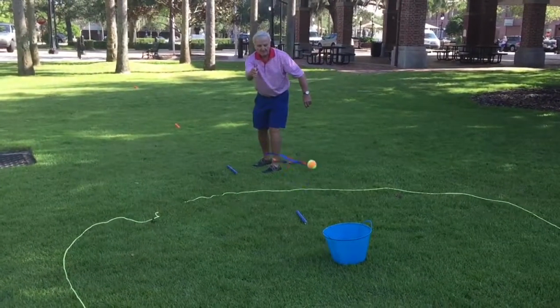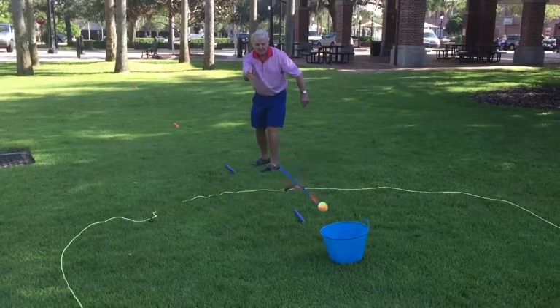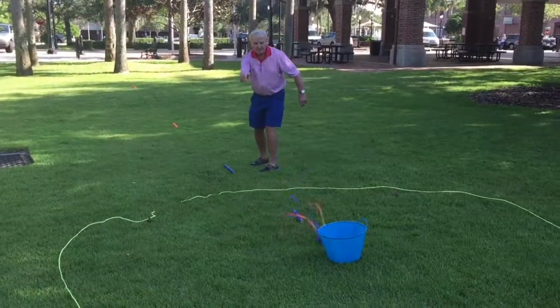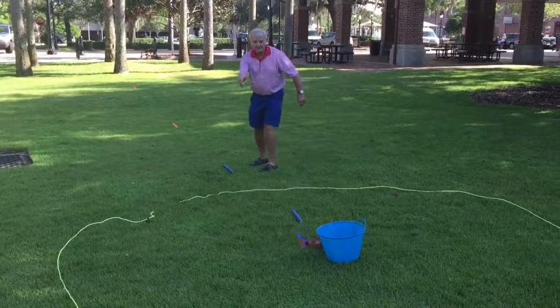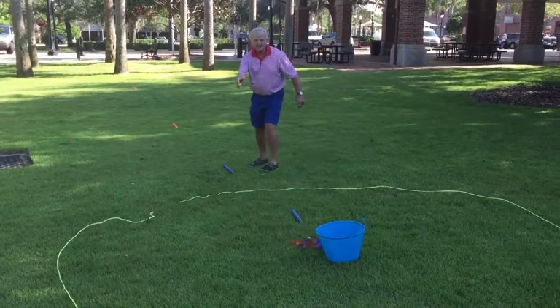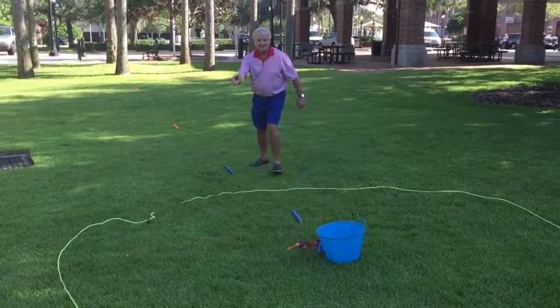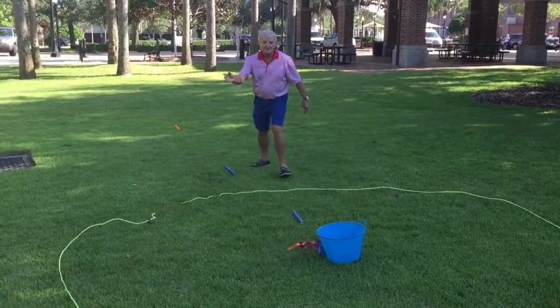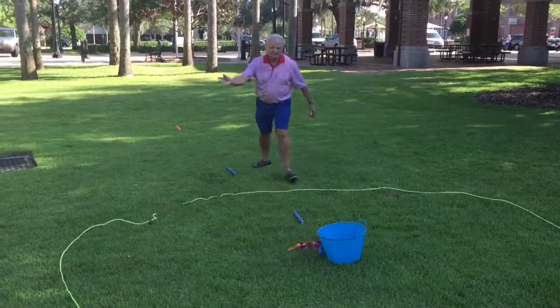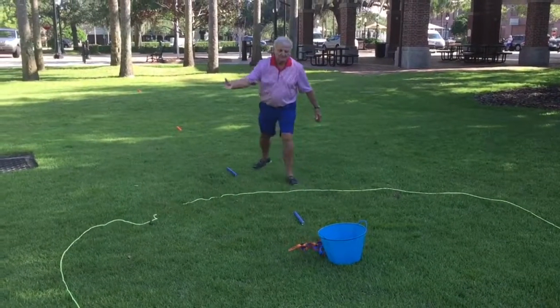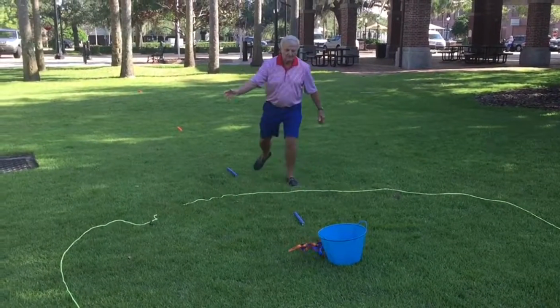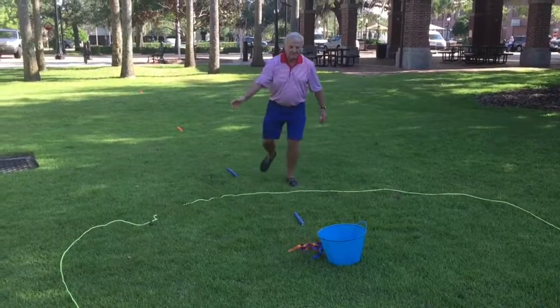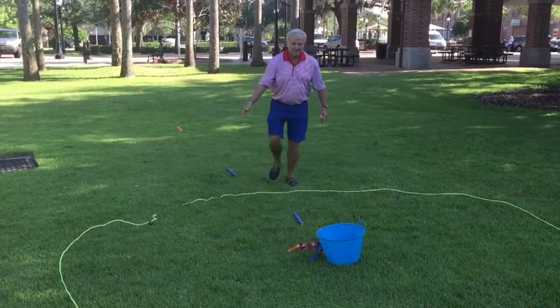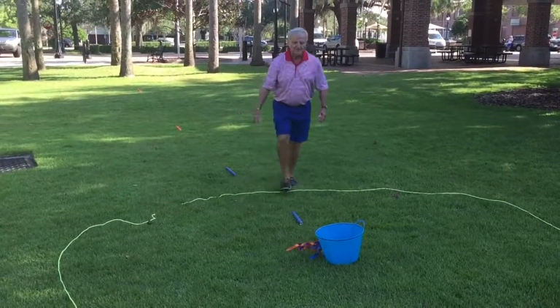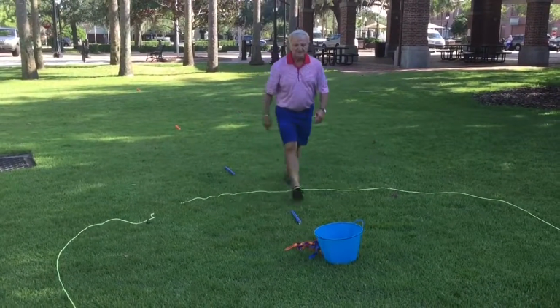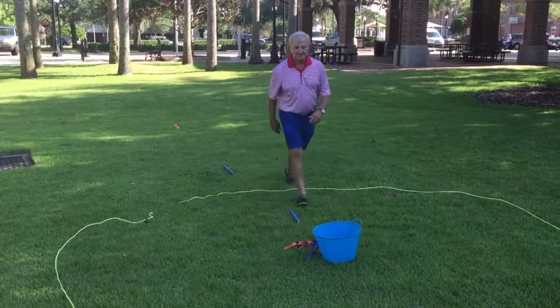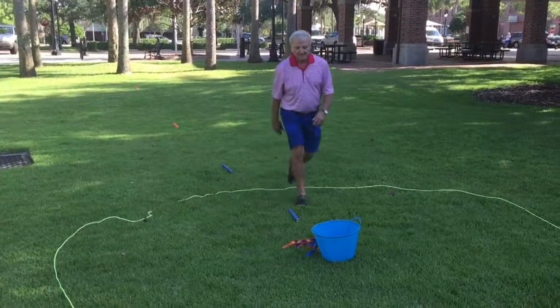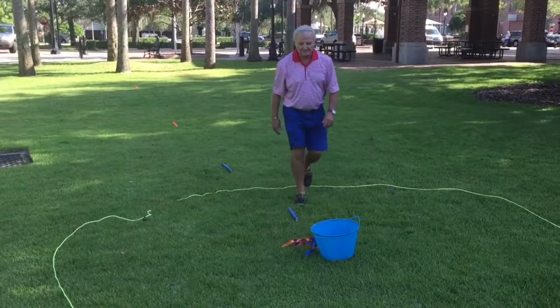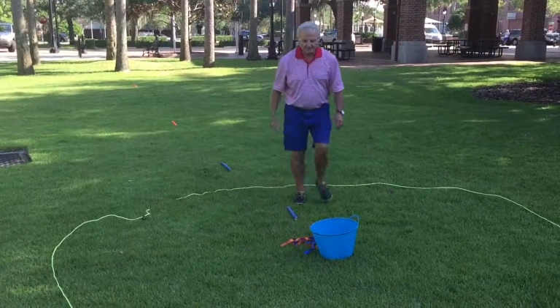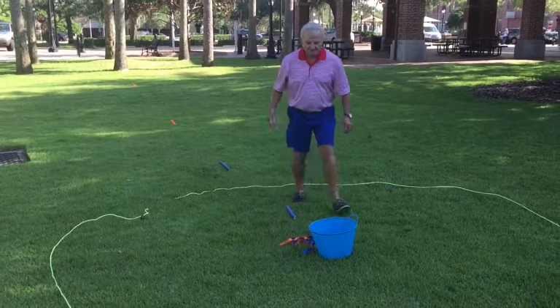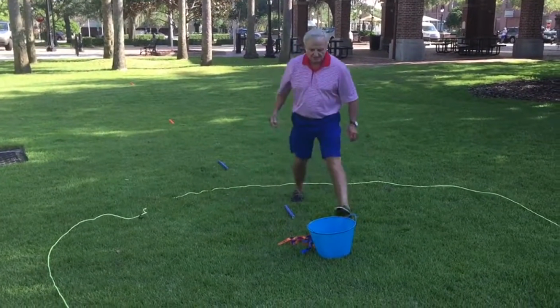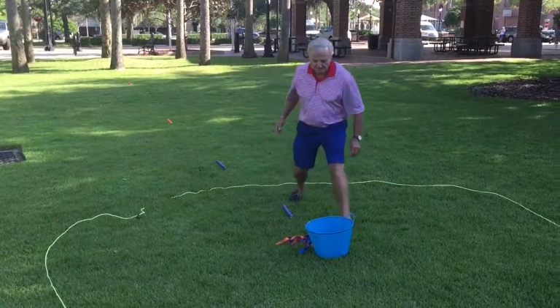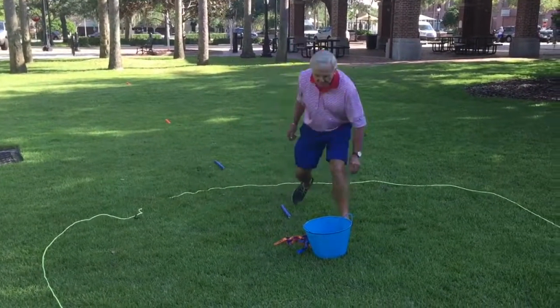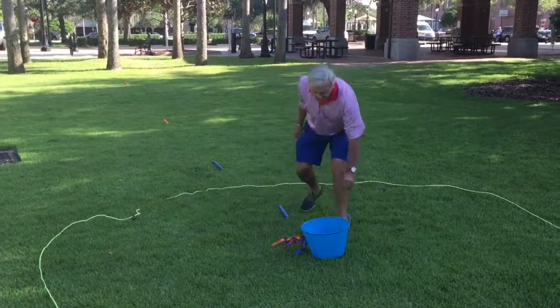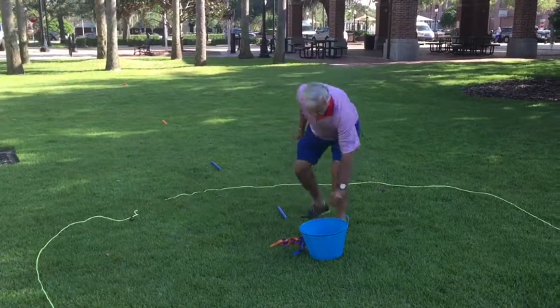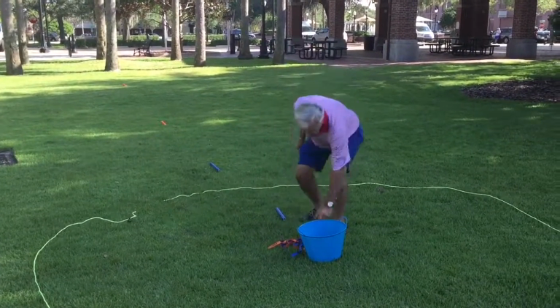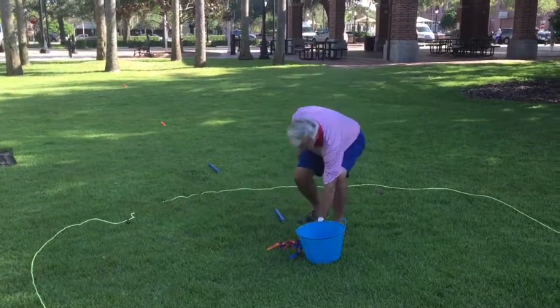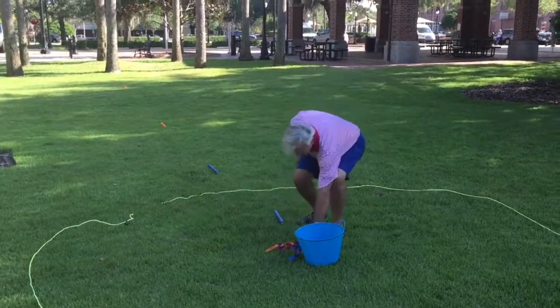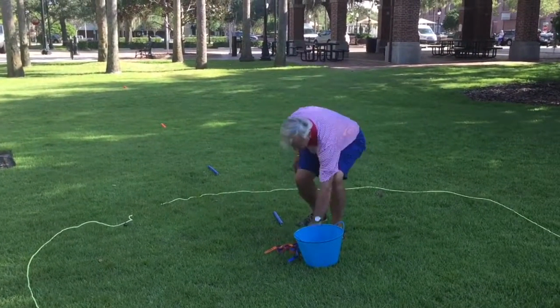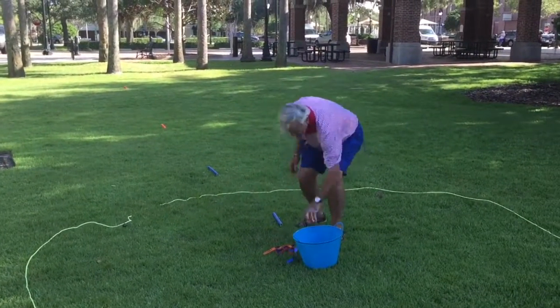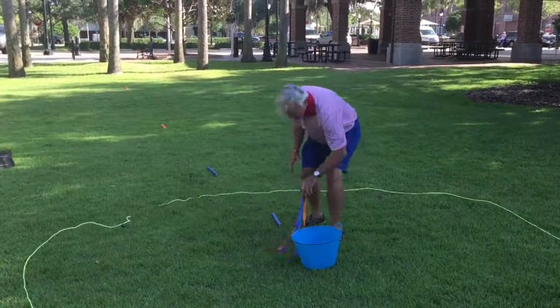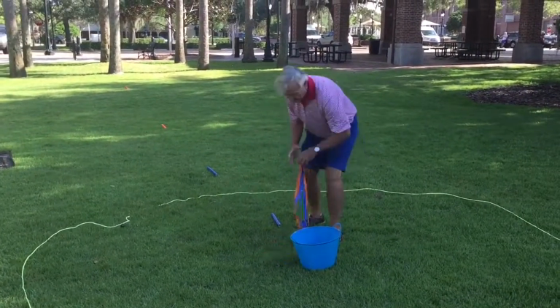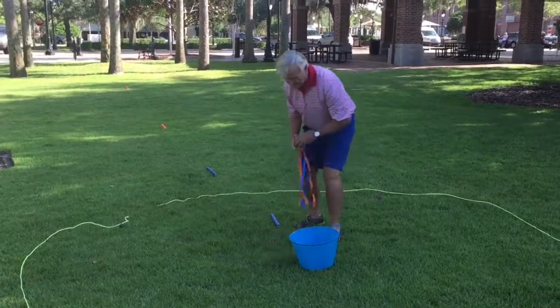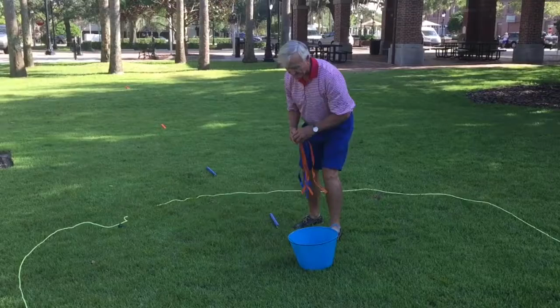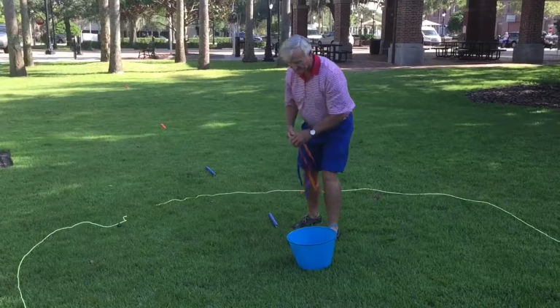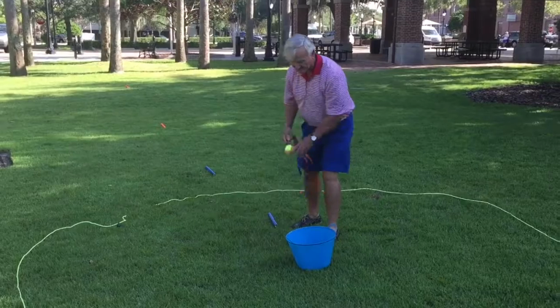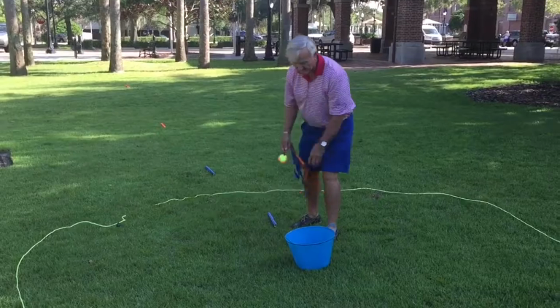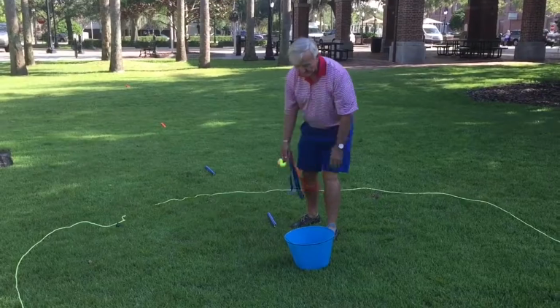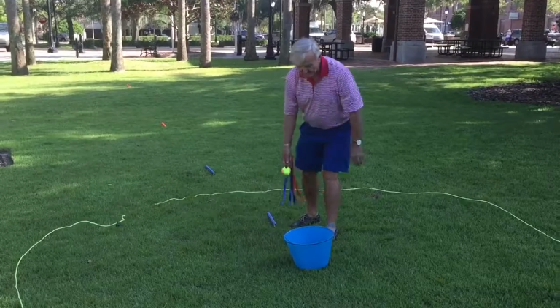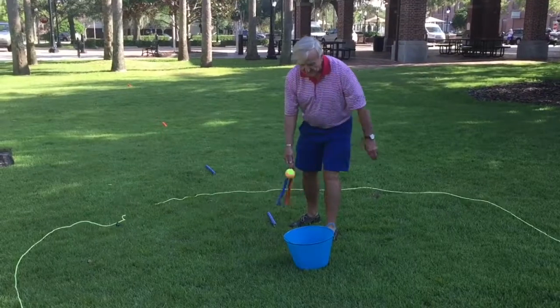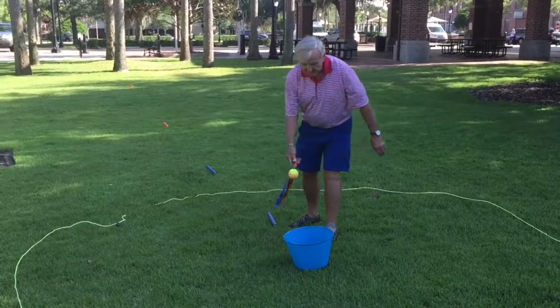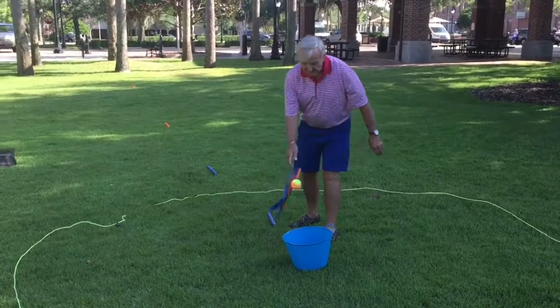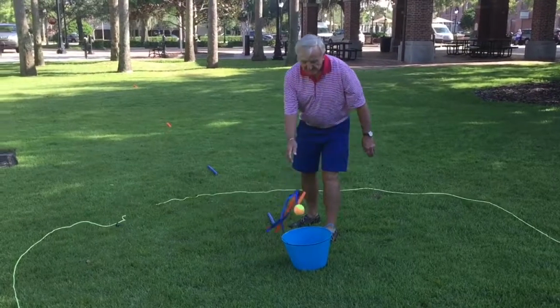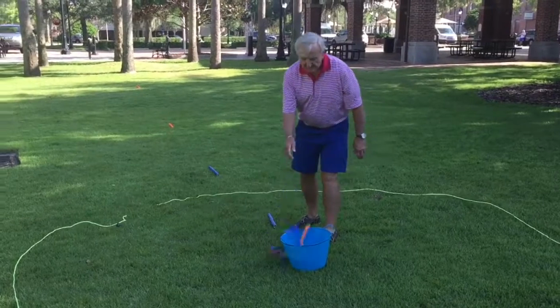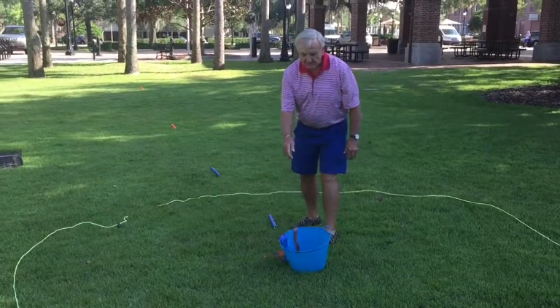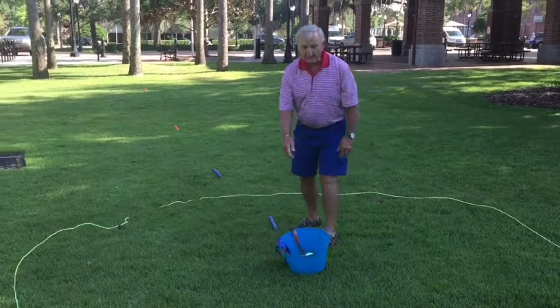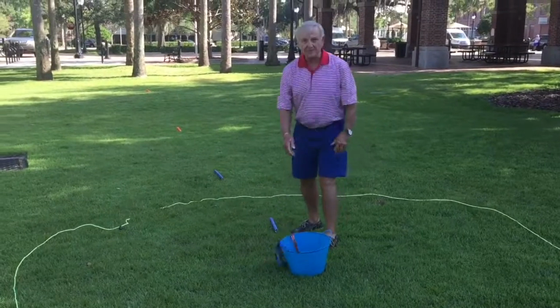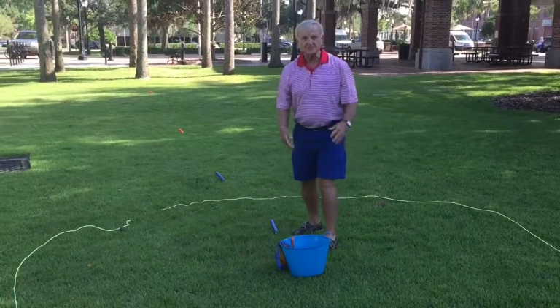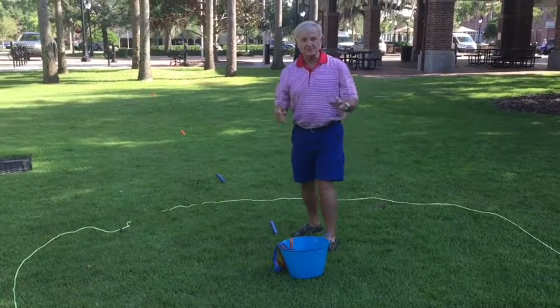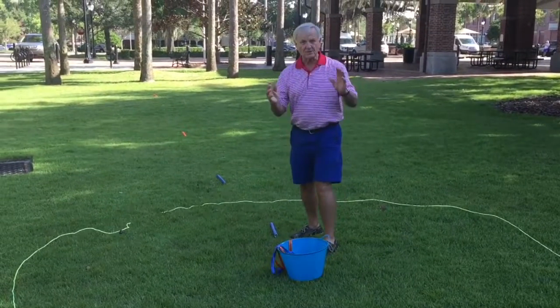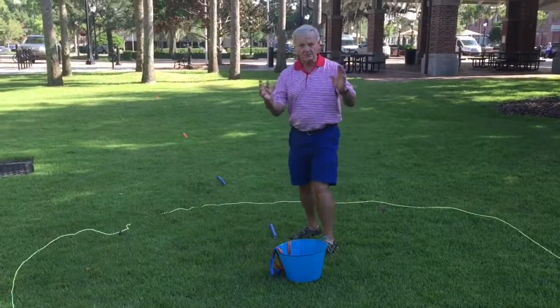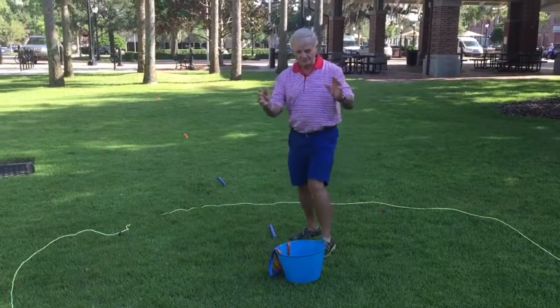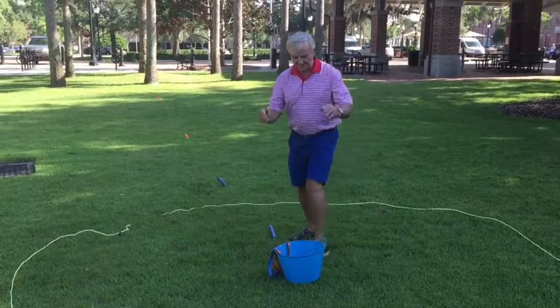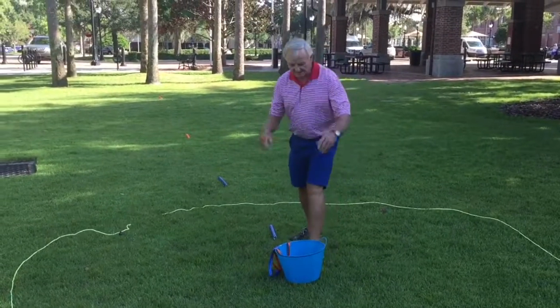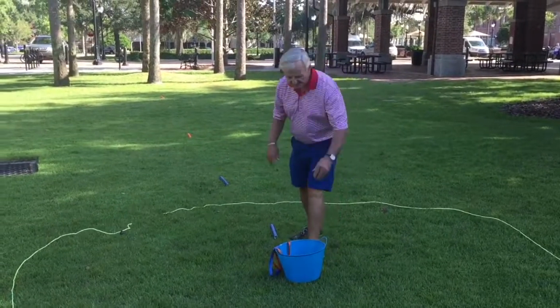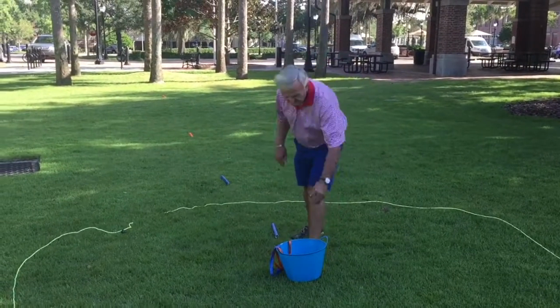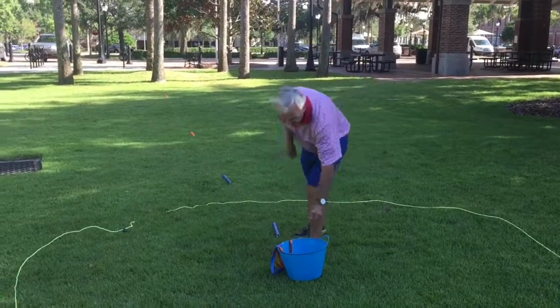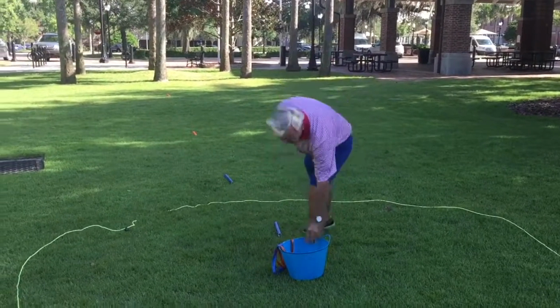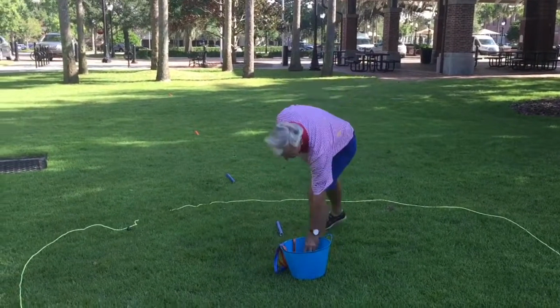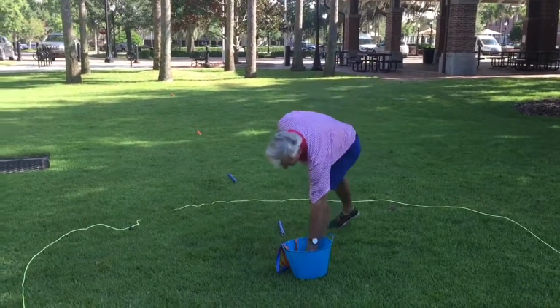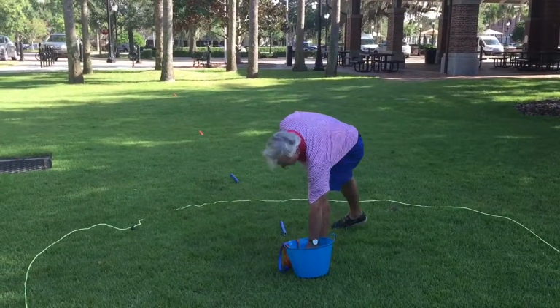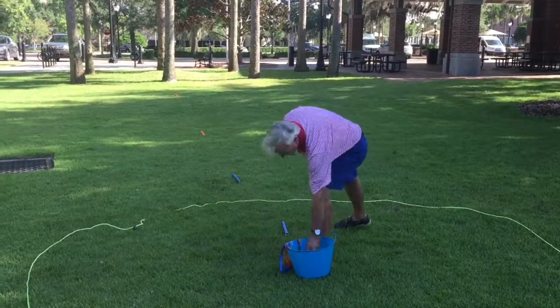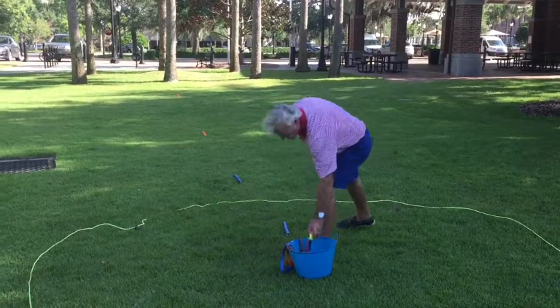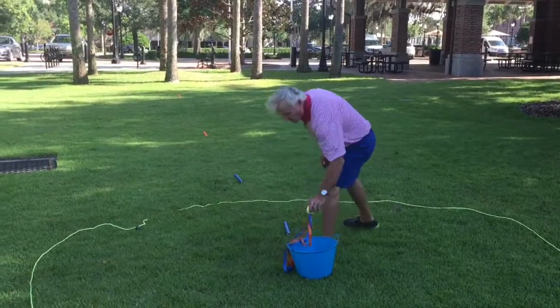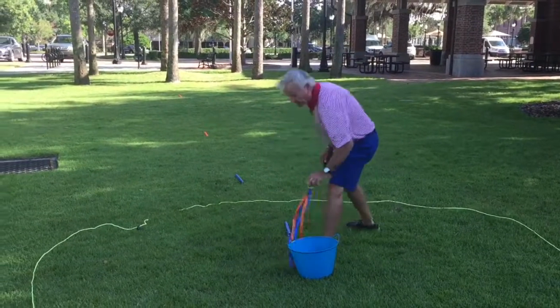He missed. So that's two strokes, three strokes. That's his total so far.